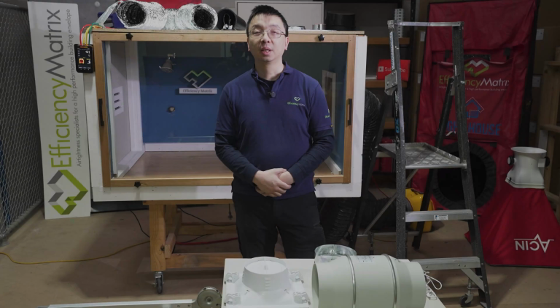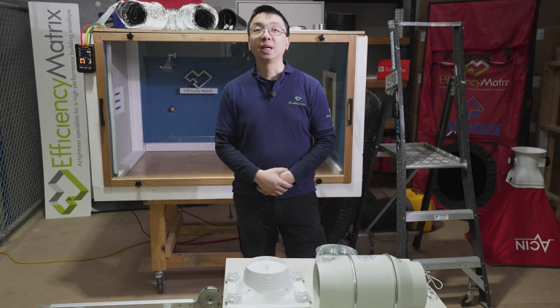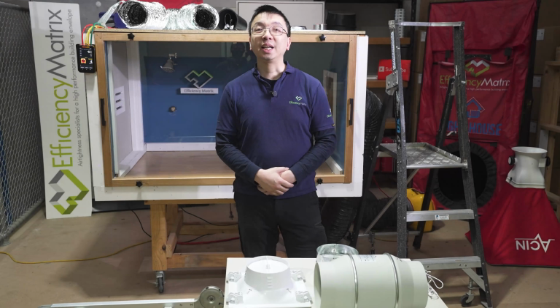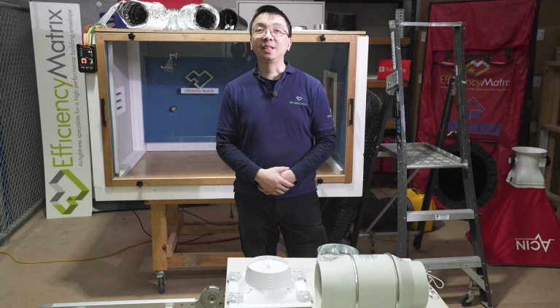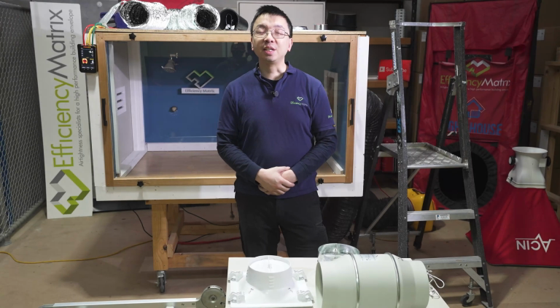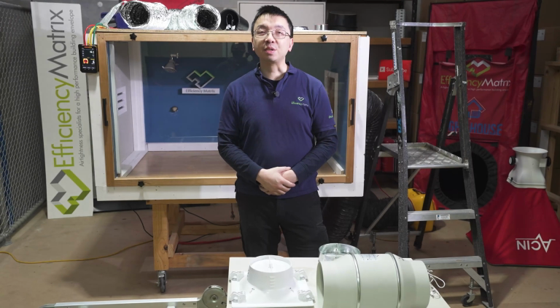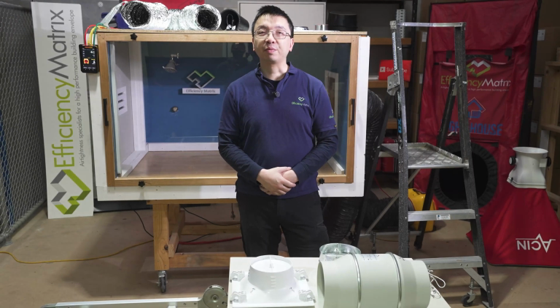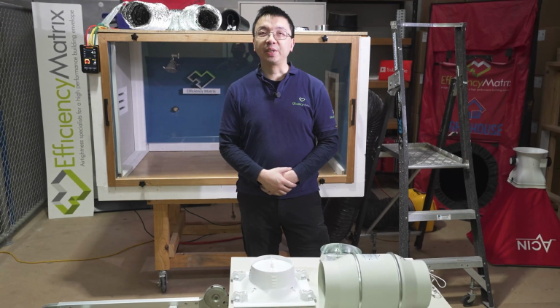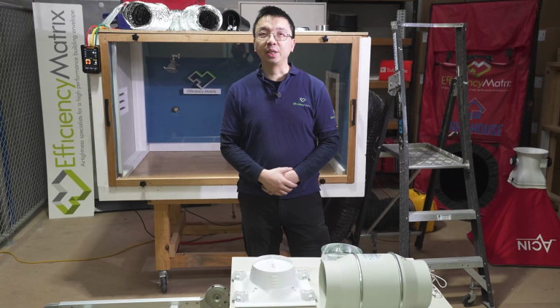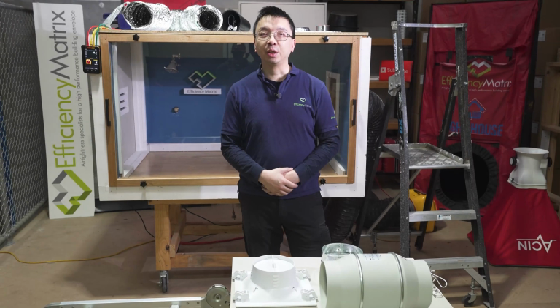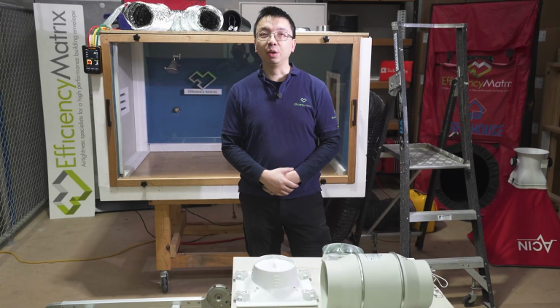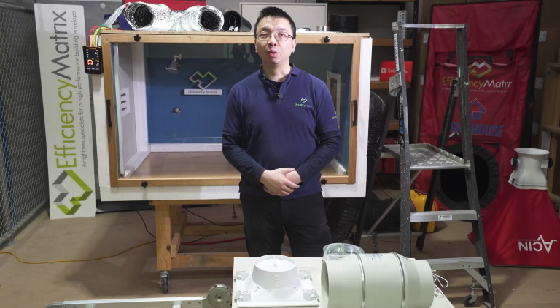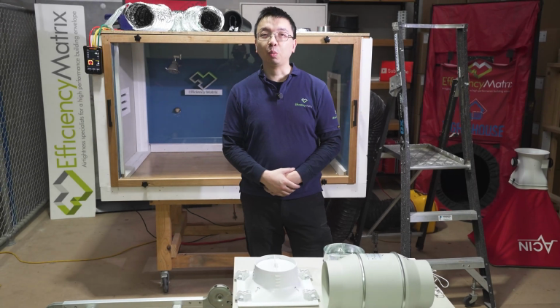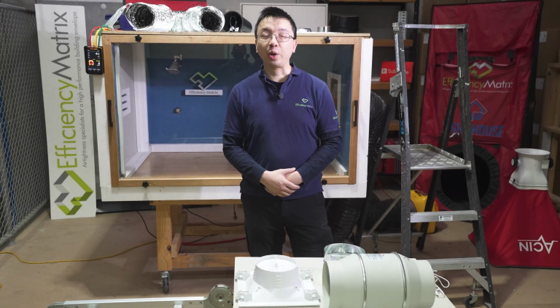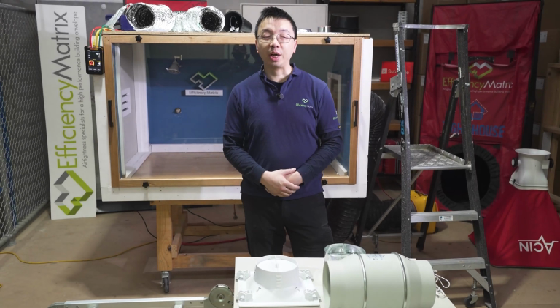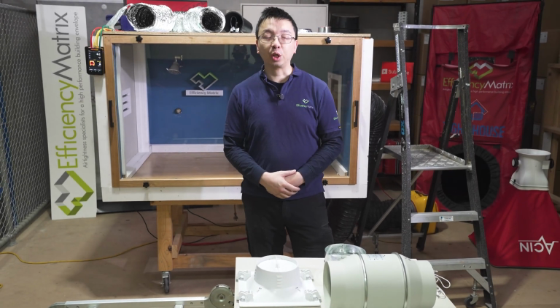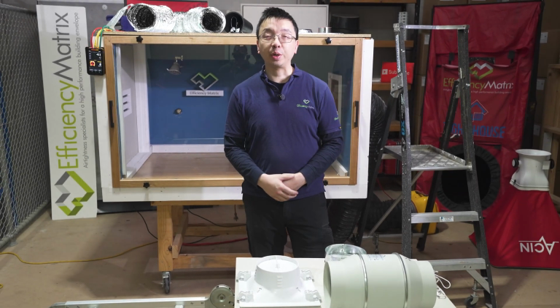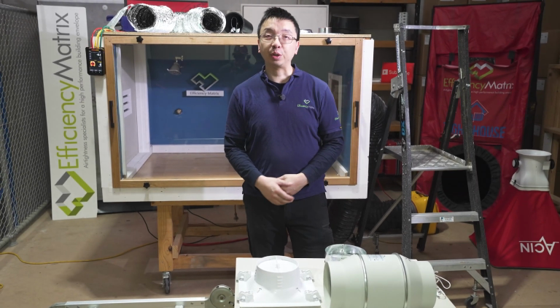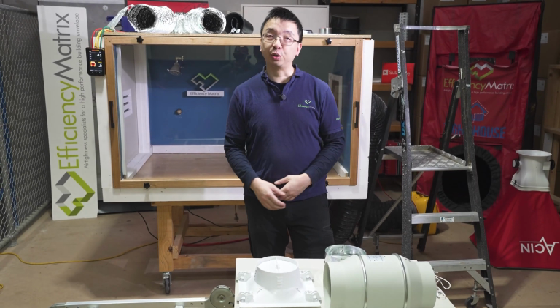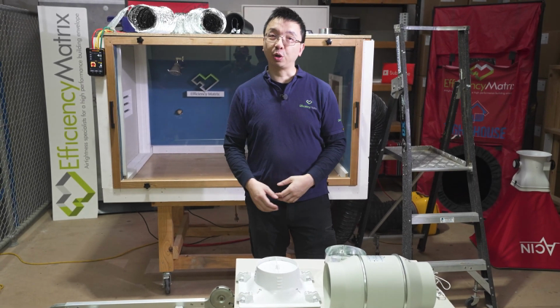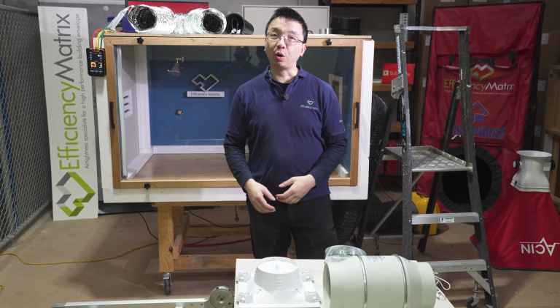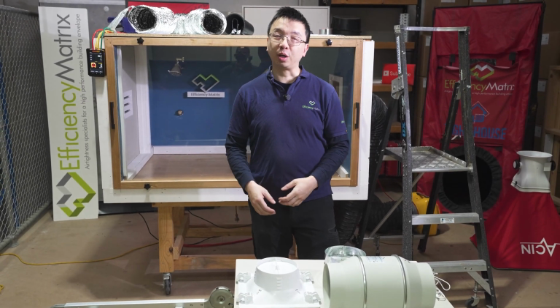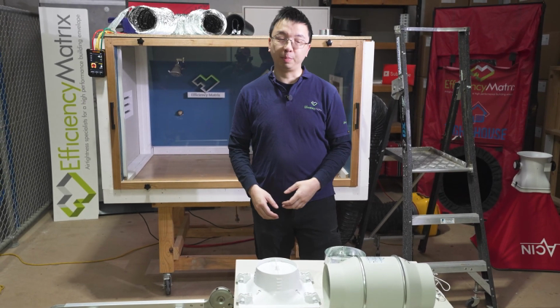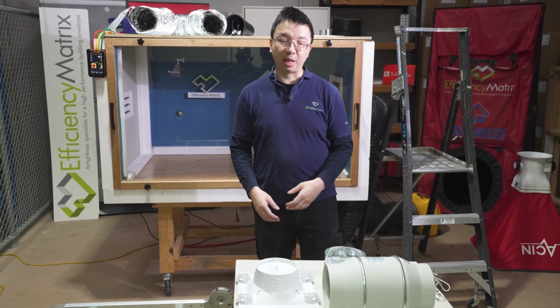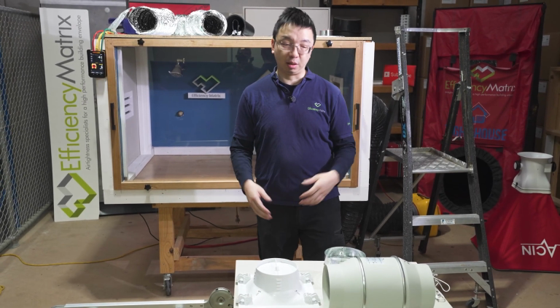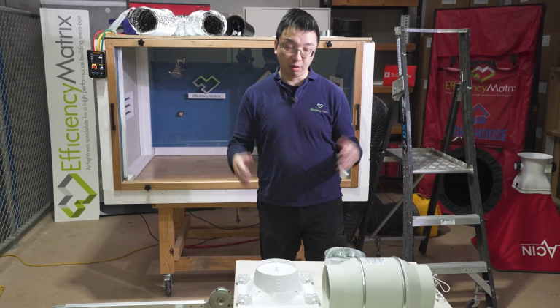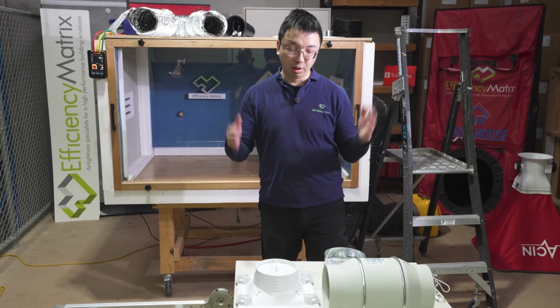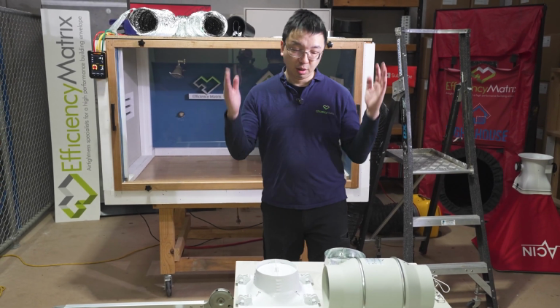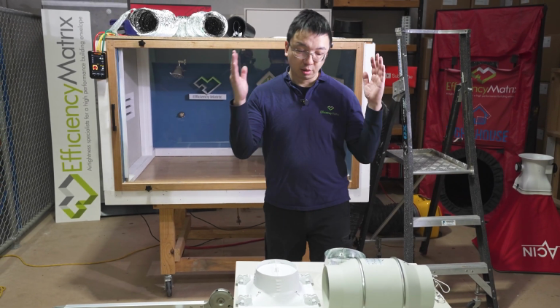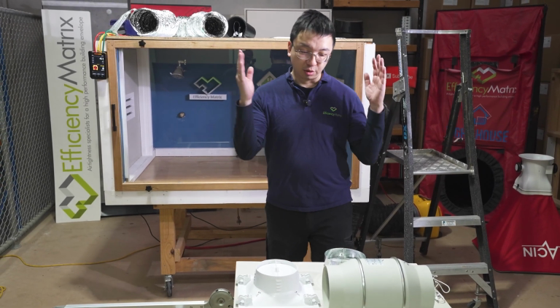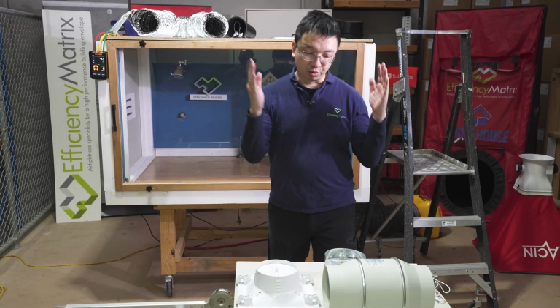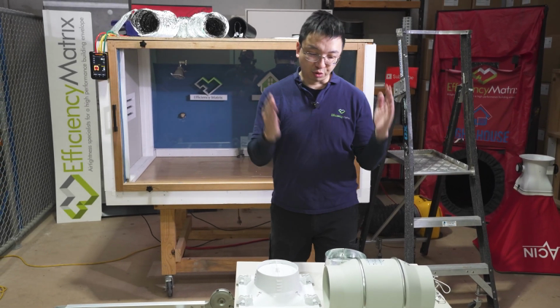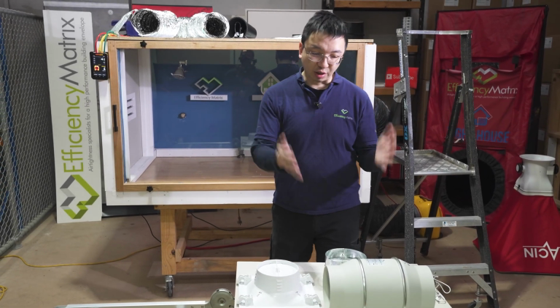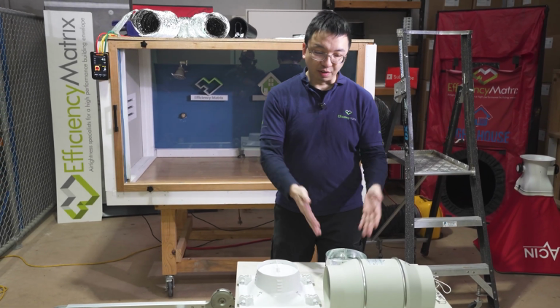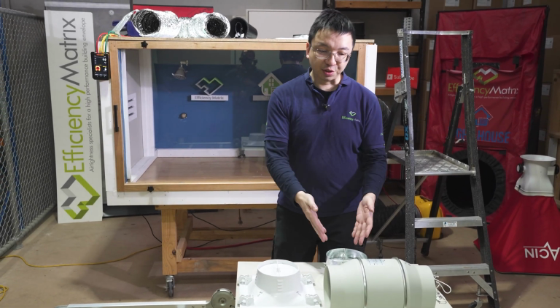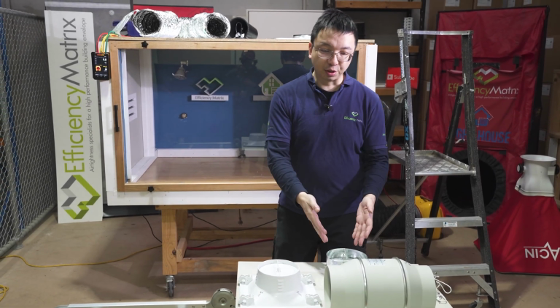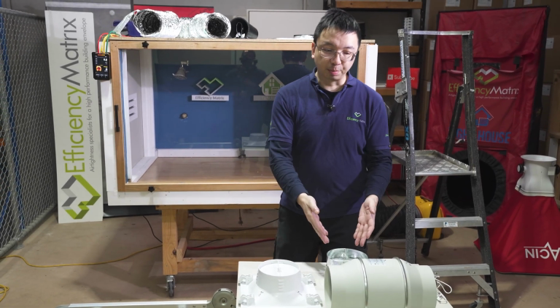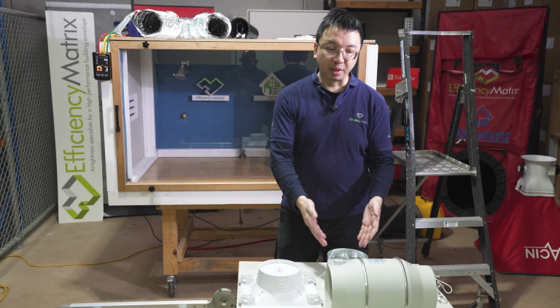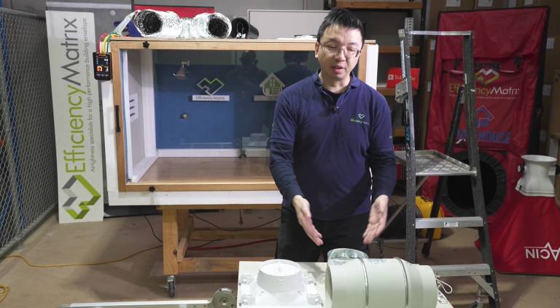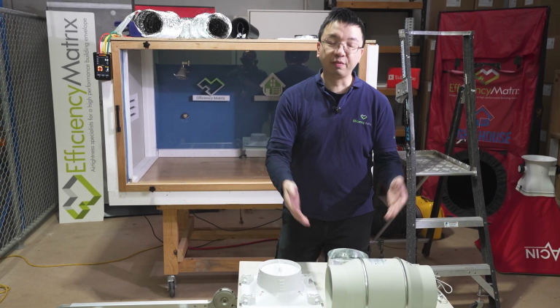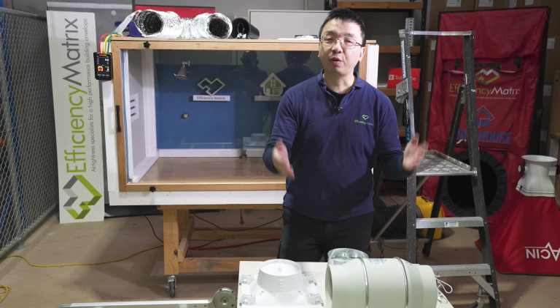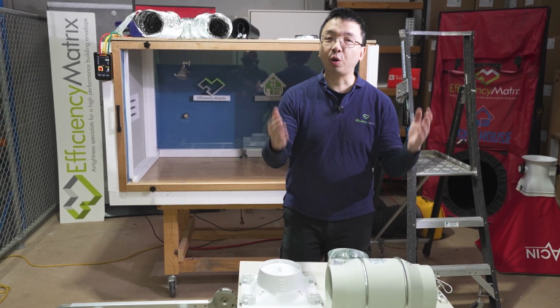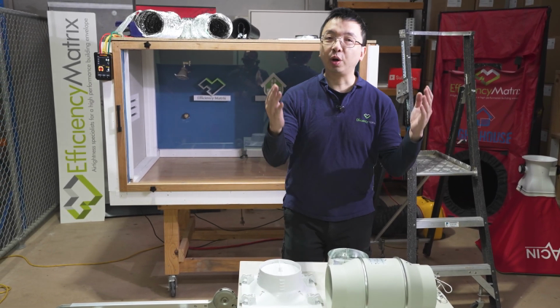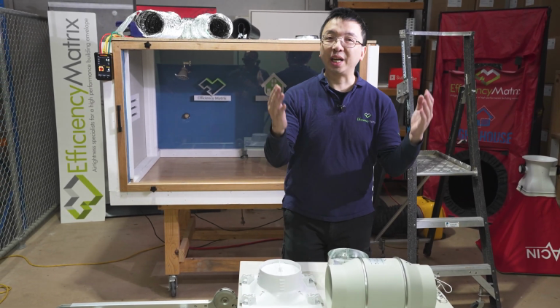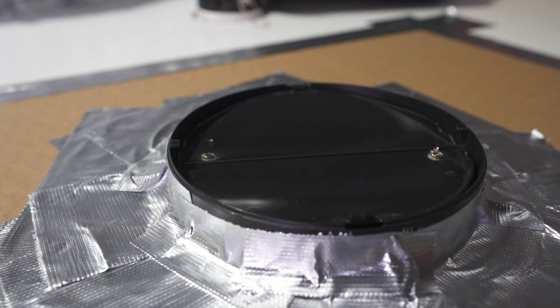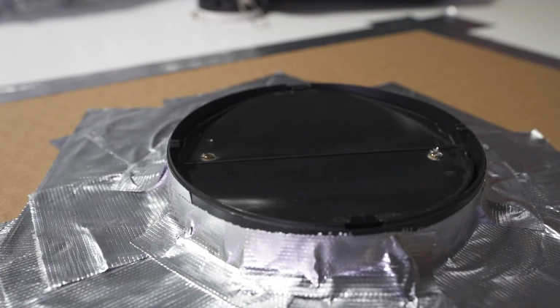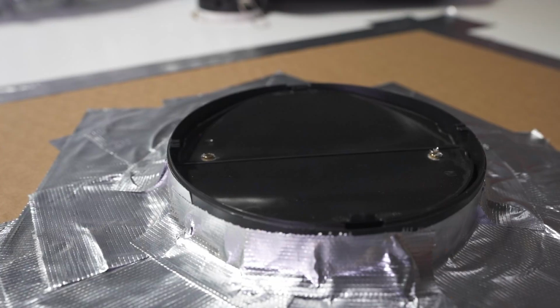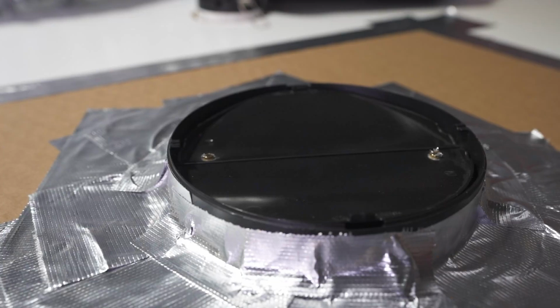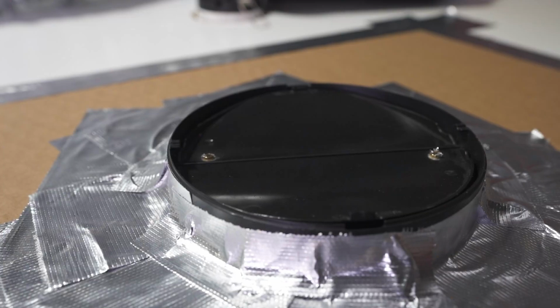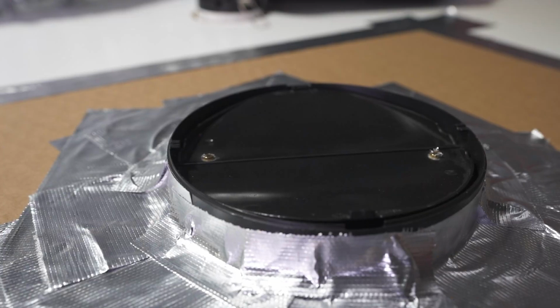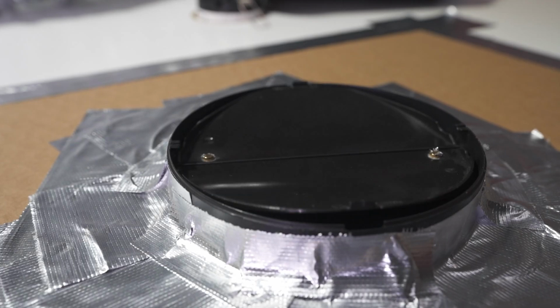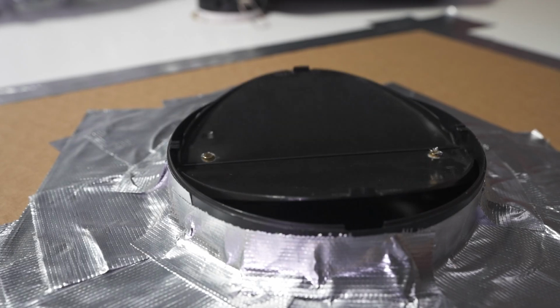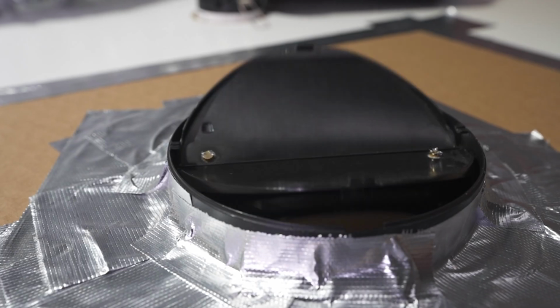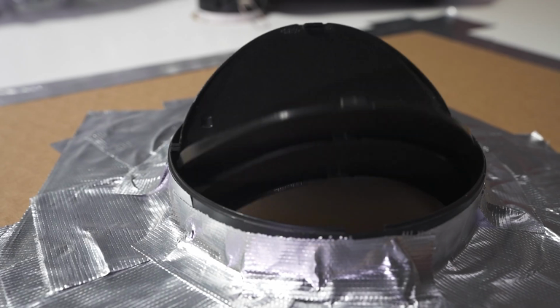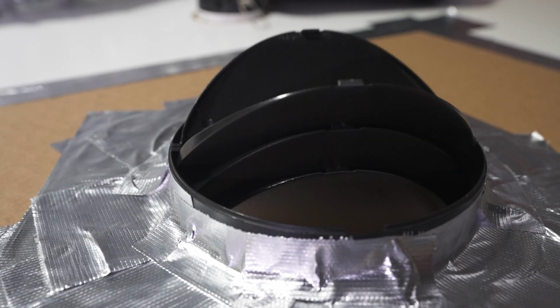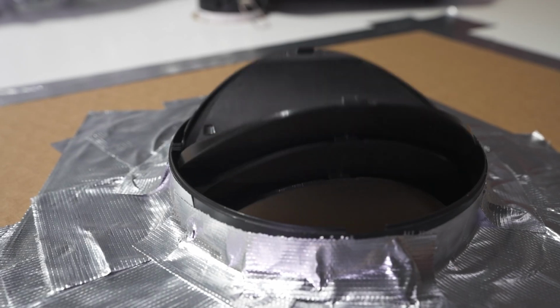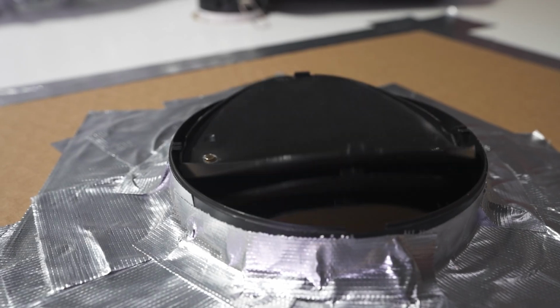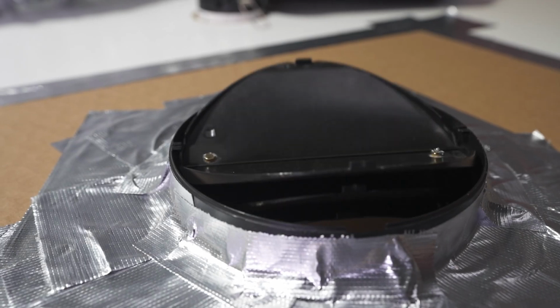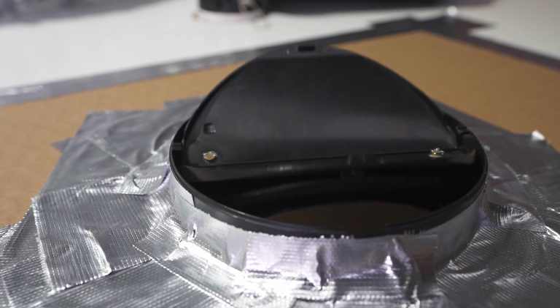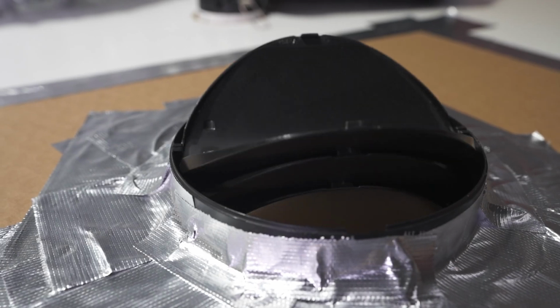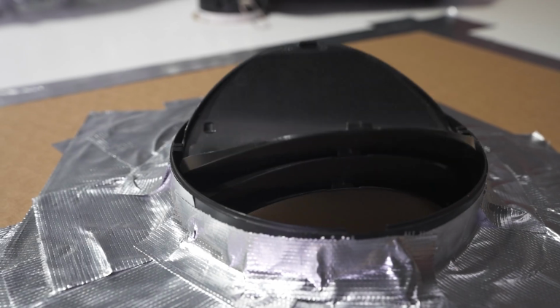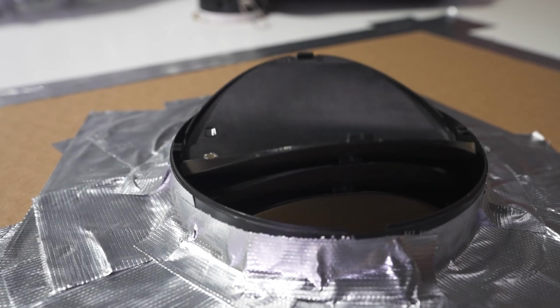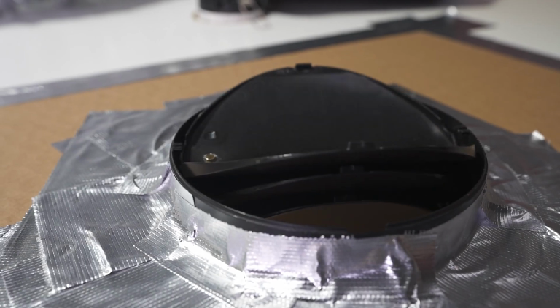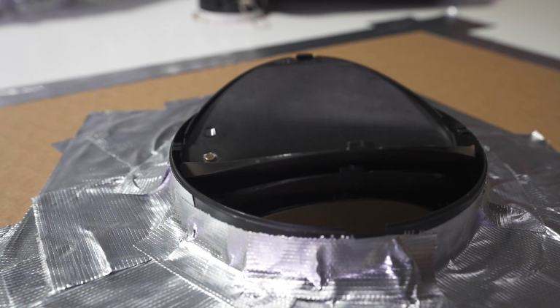In this video, we are going to talk about the Draftstopper for inline ducted fan system.